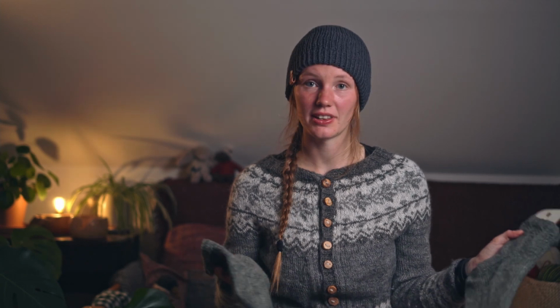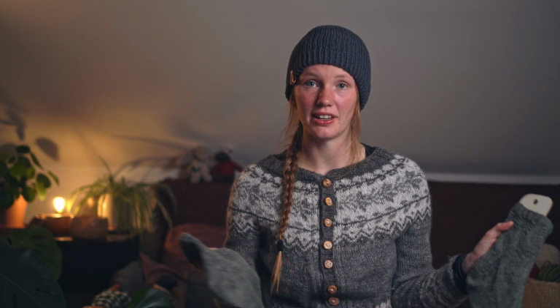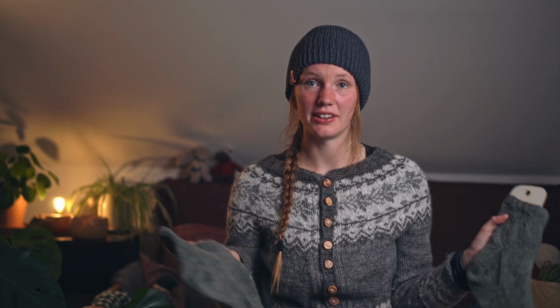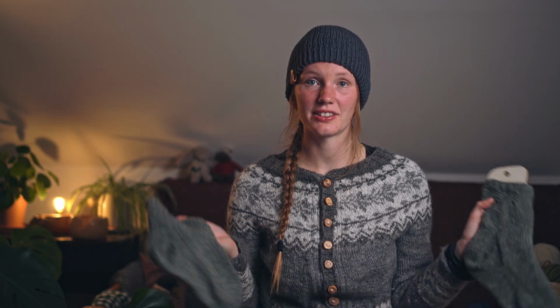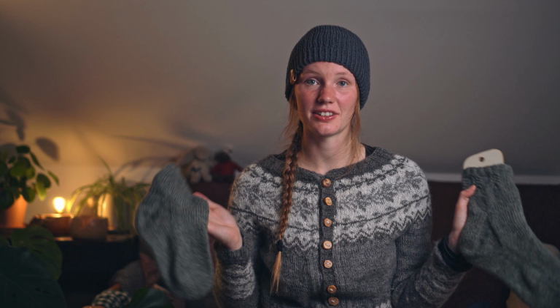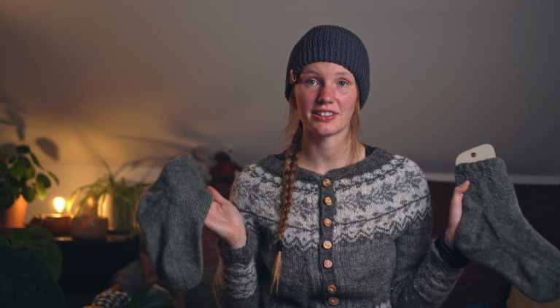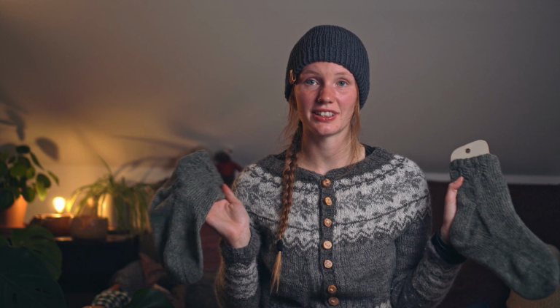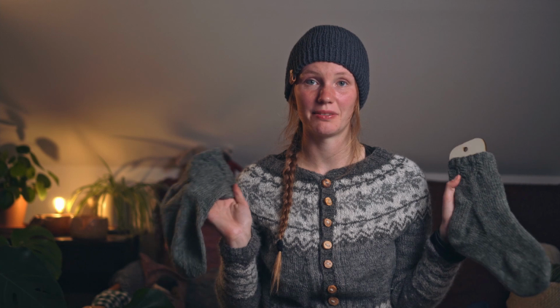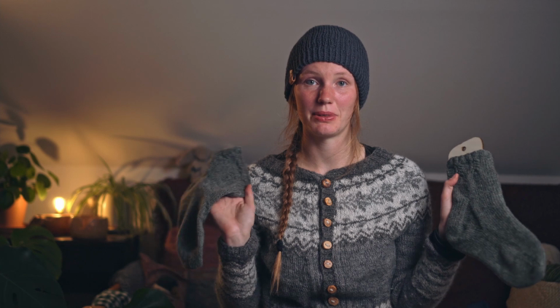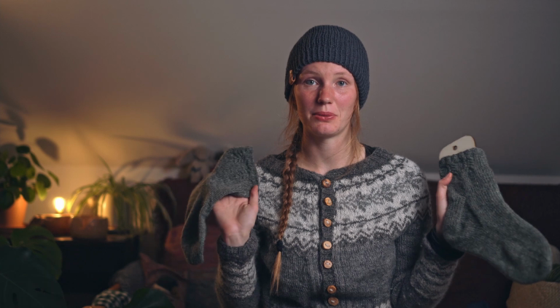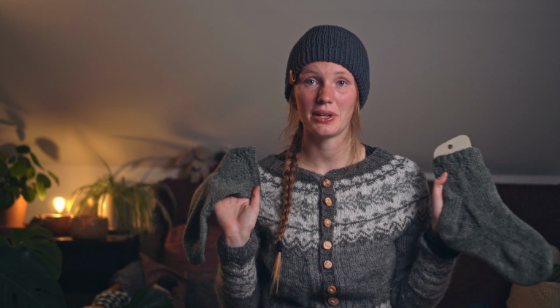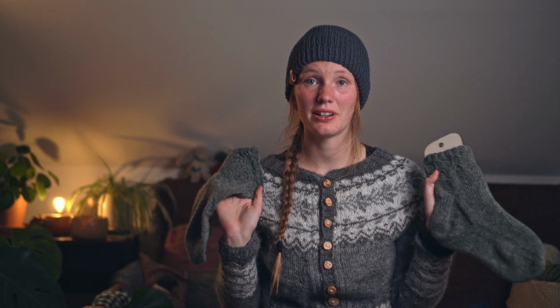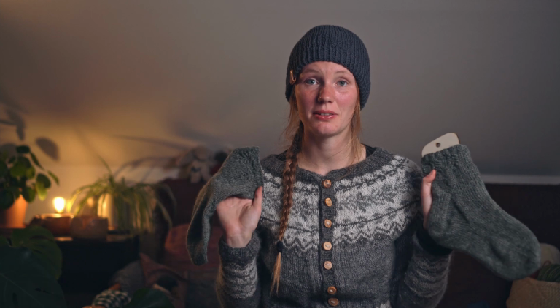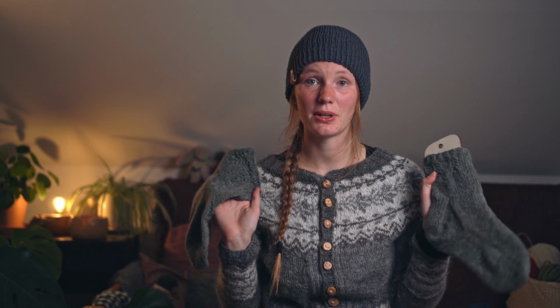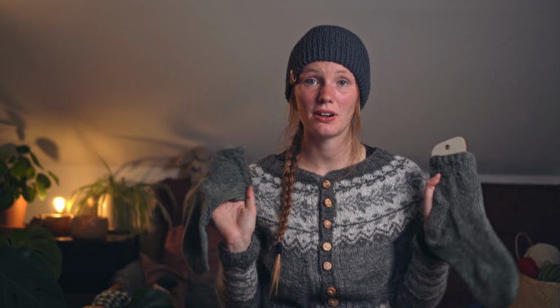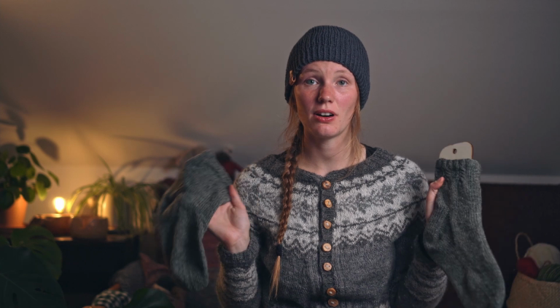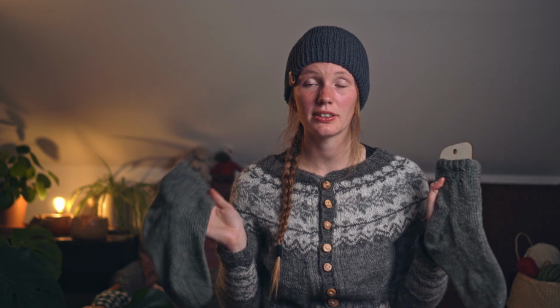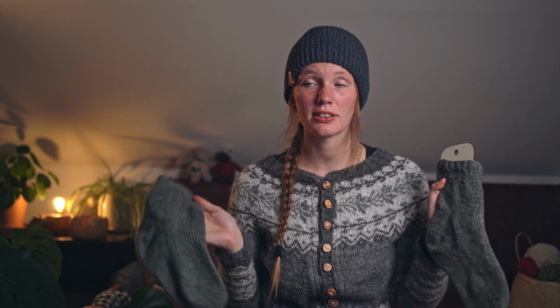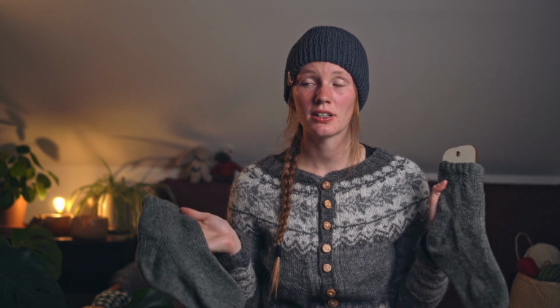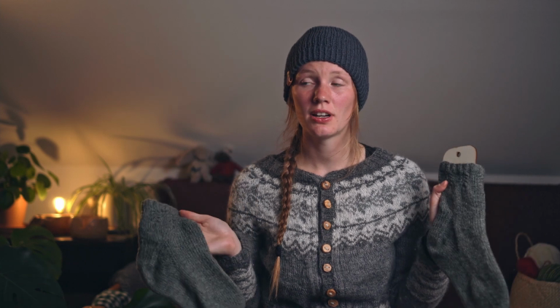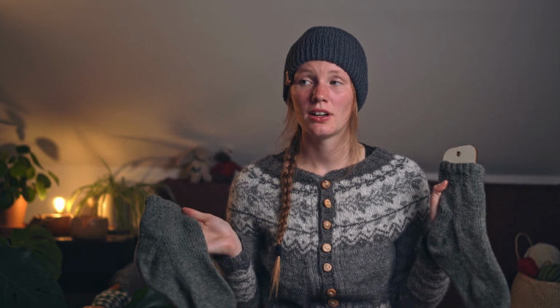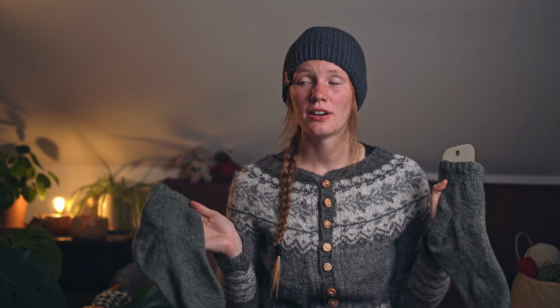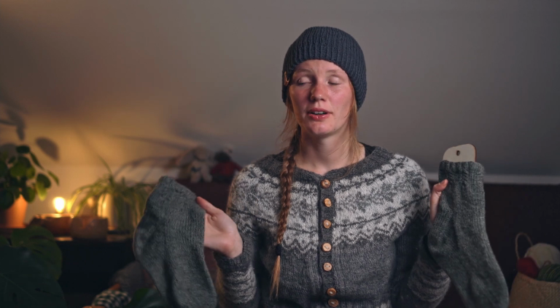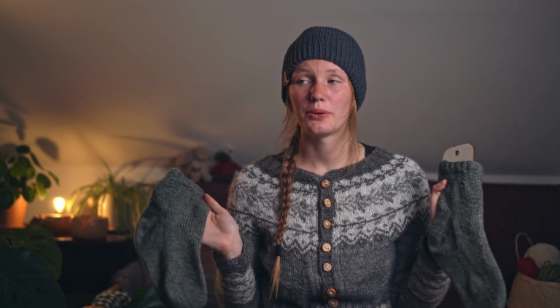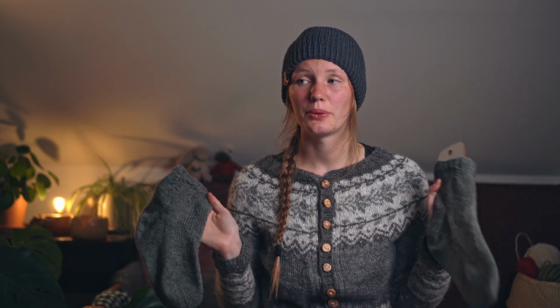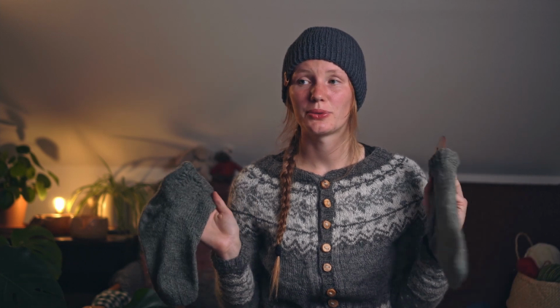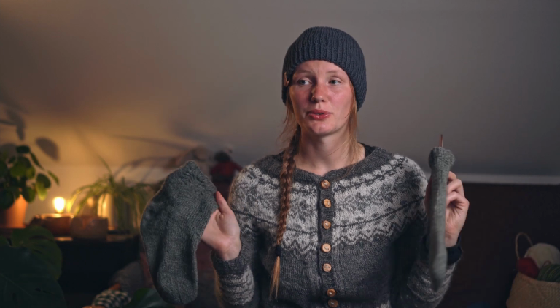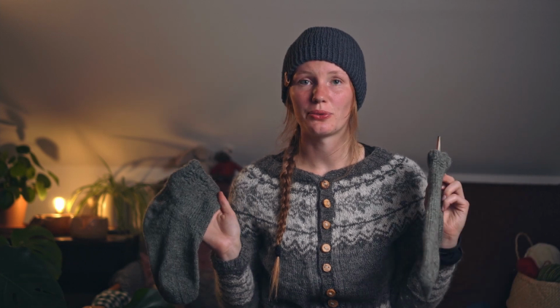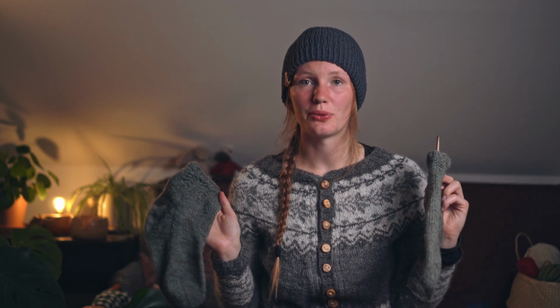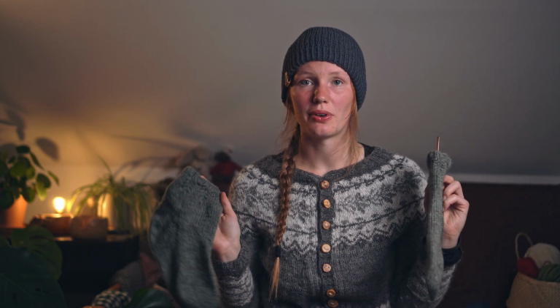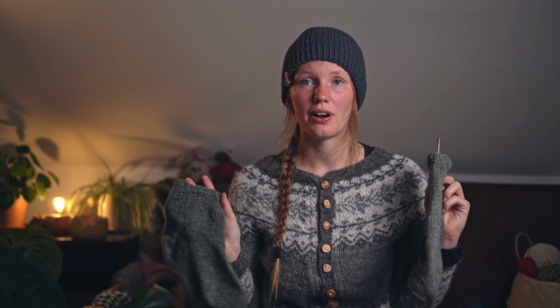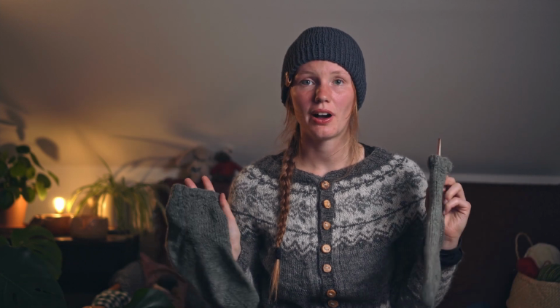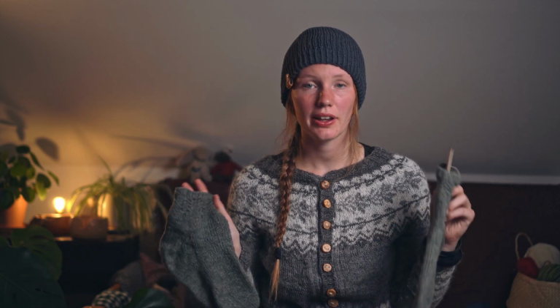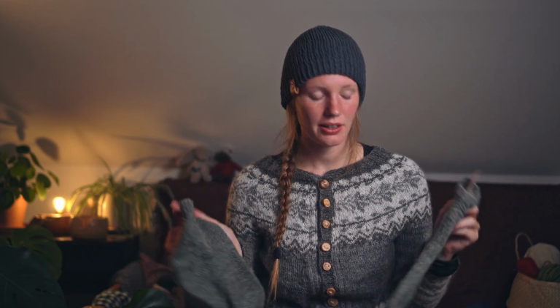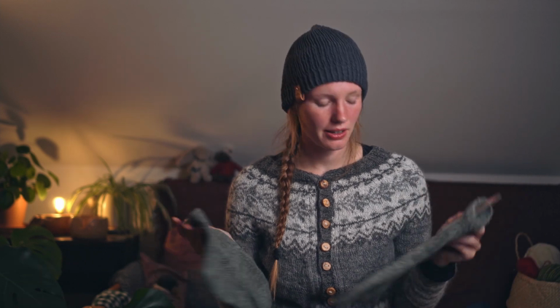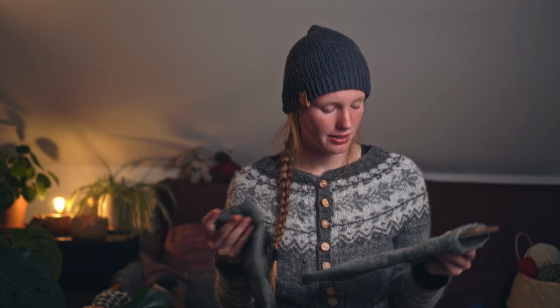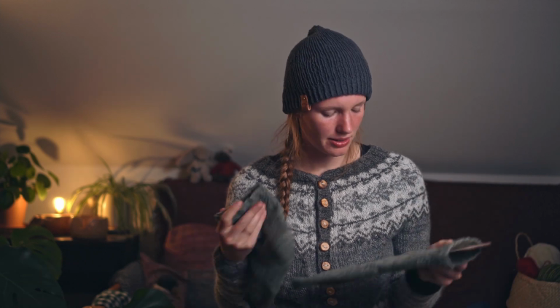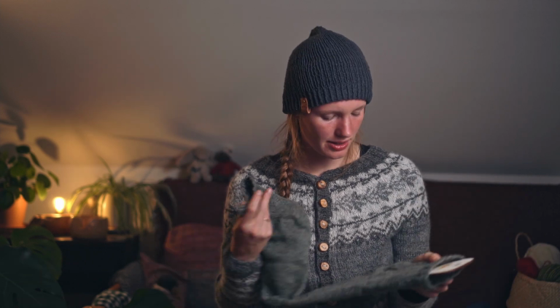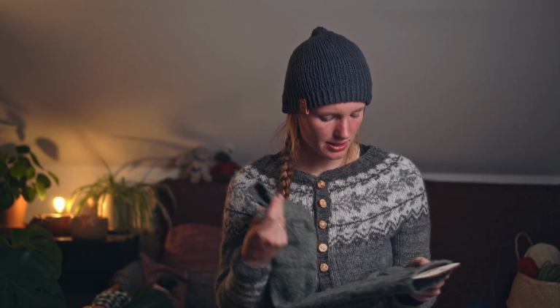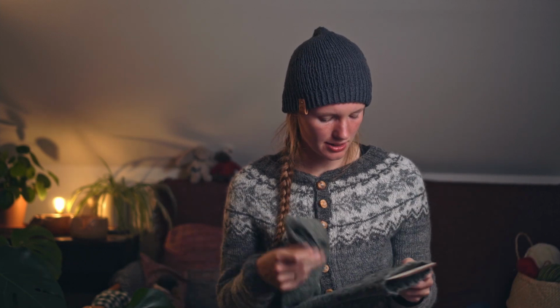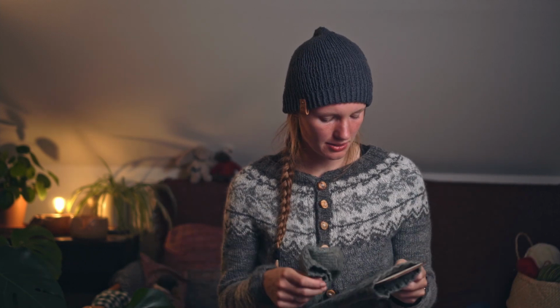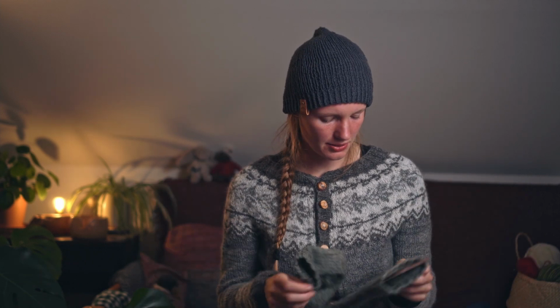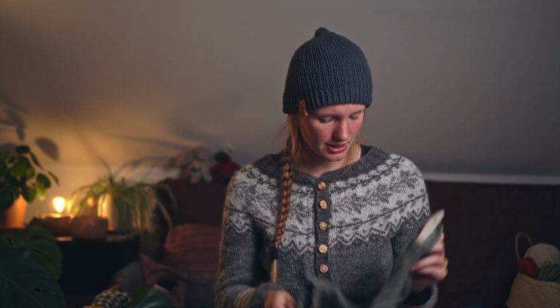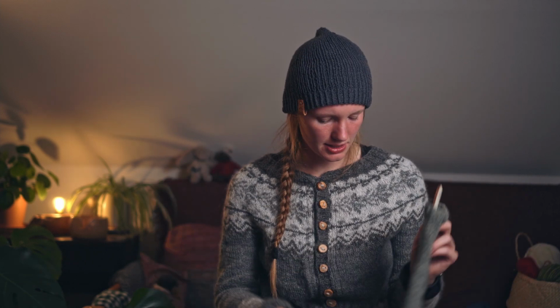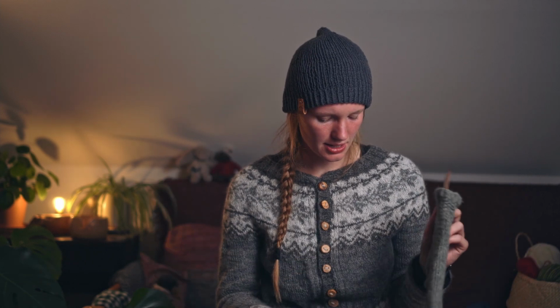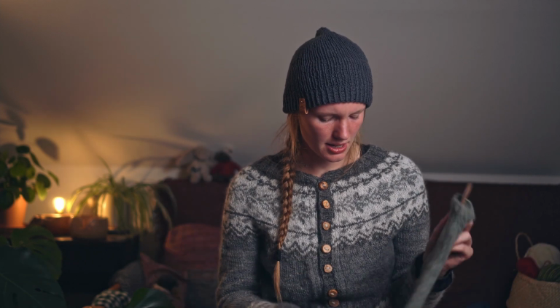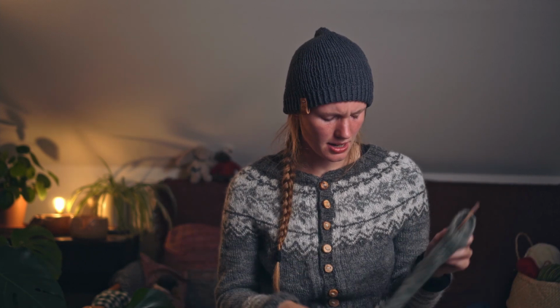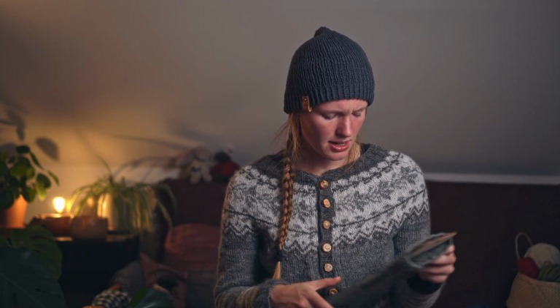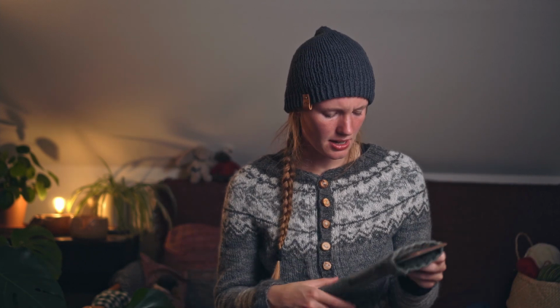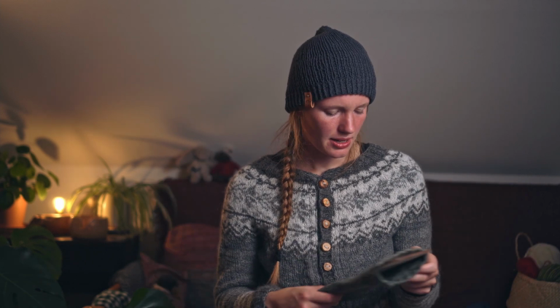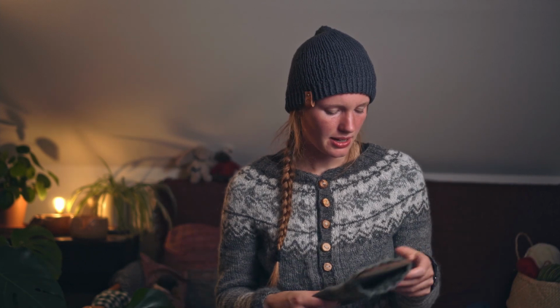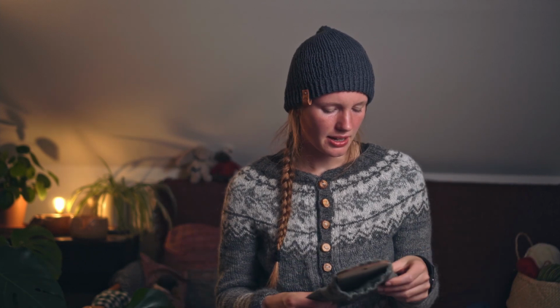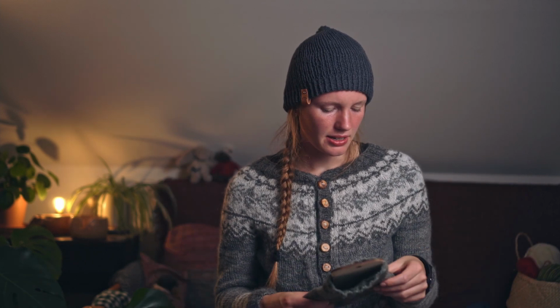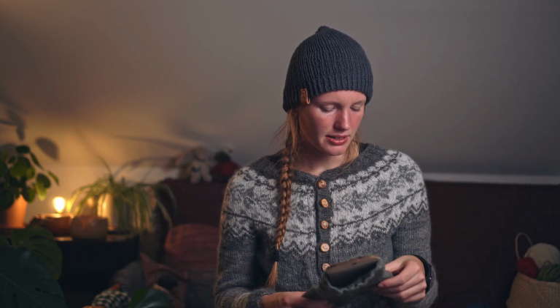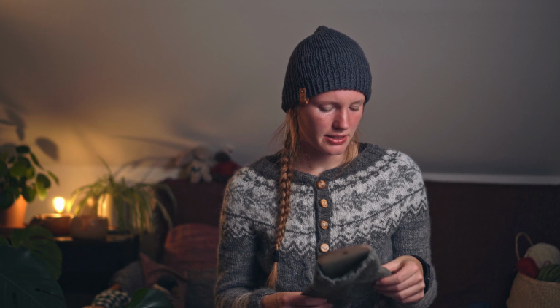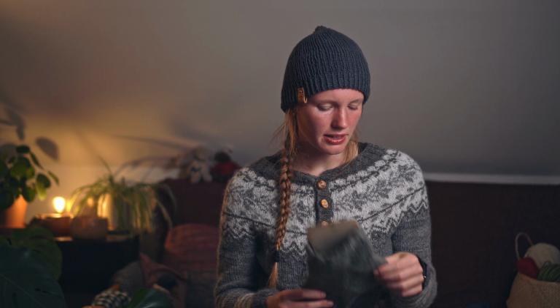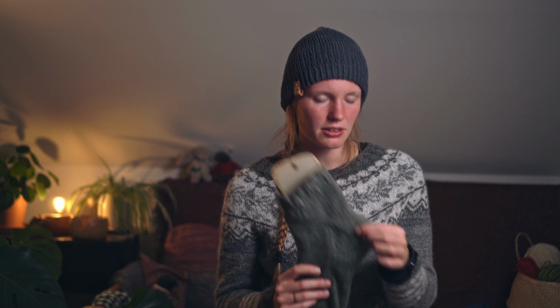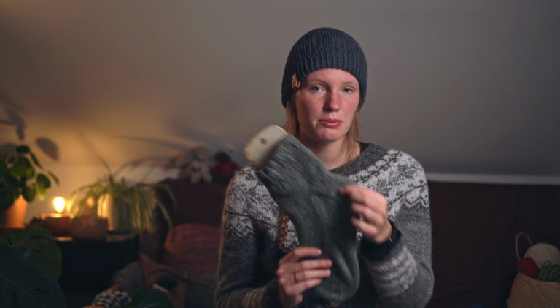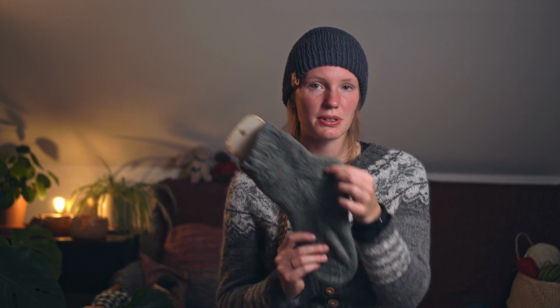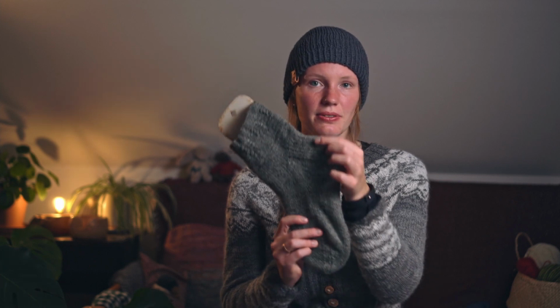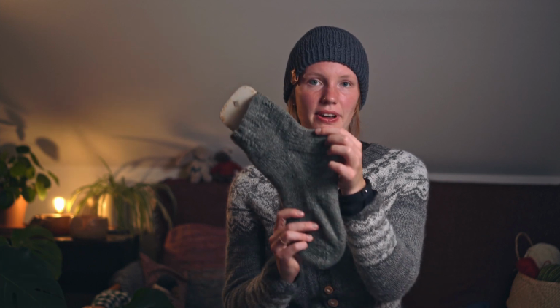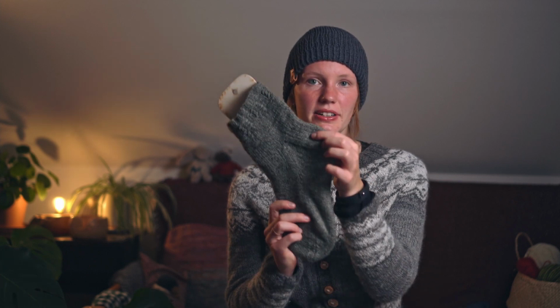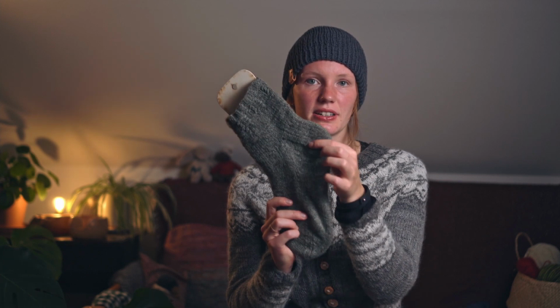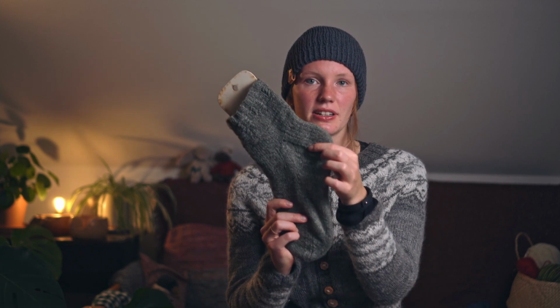These socks I've been wearing a lot, also for hiking and those kinds of things, and they got a bit felted here.